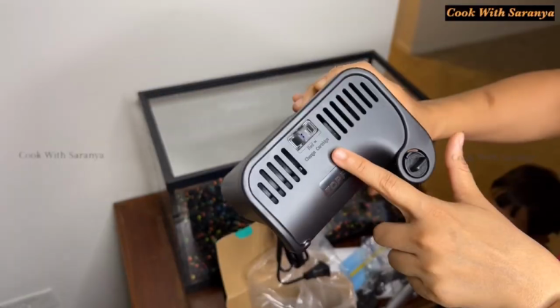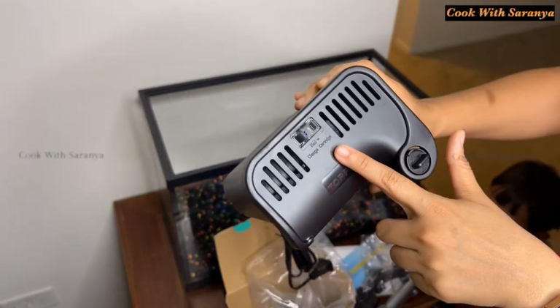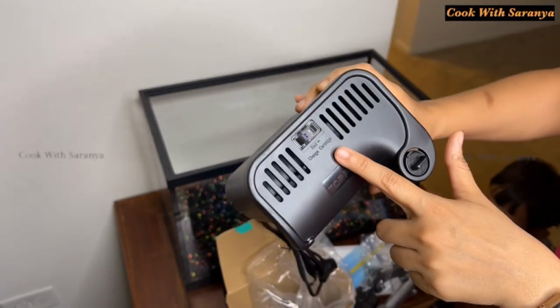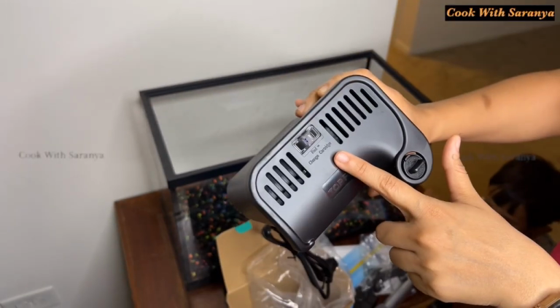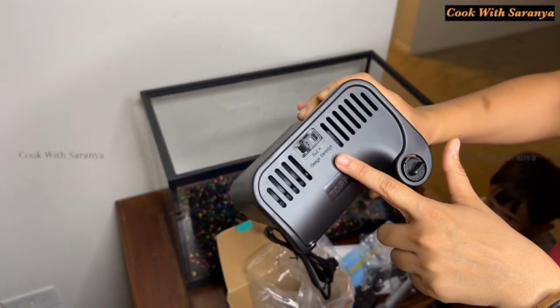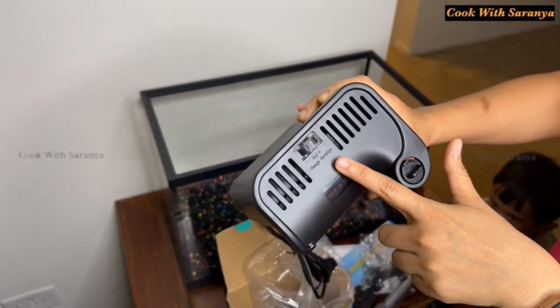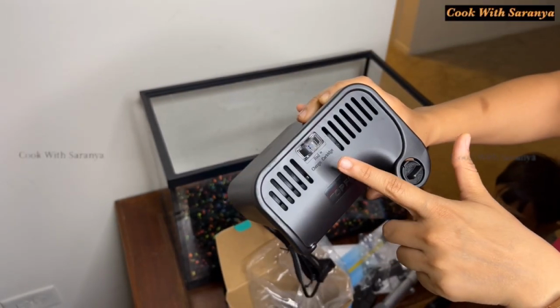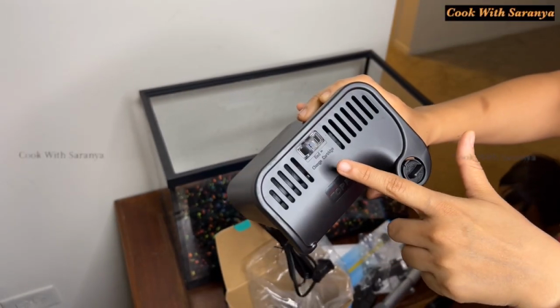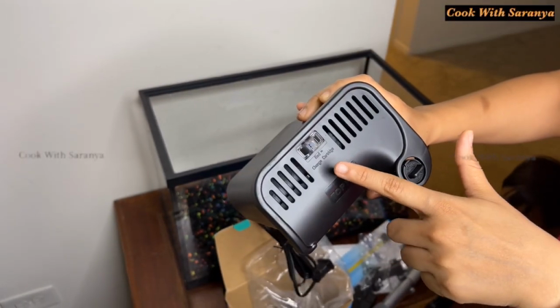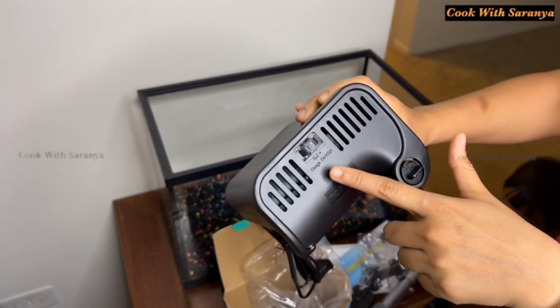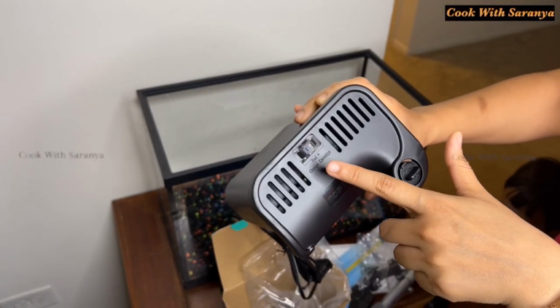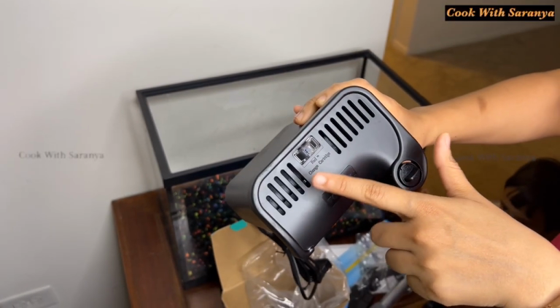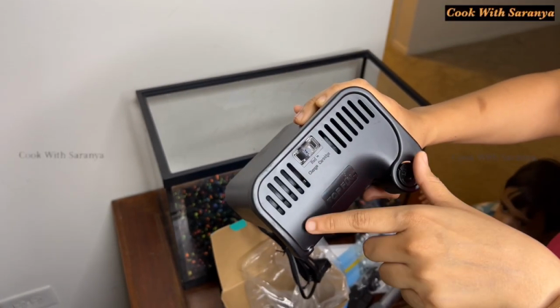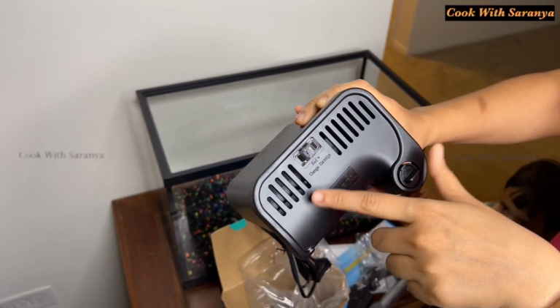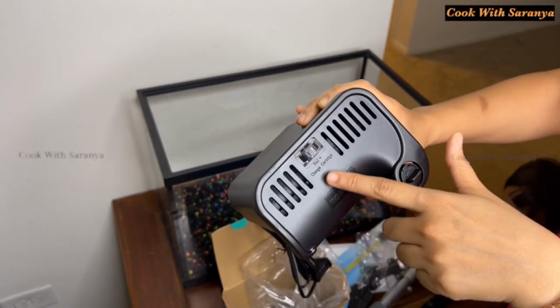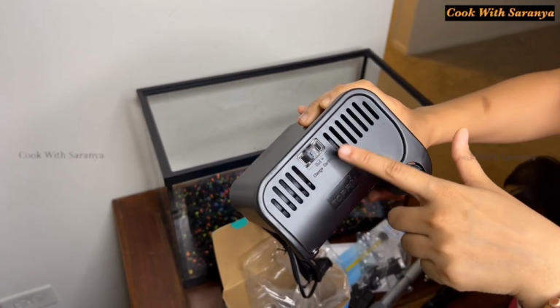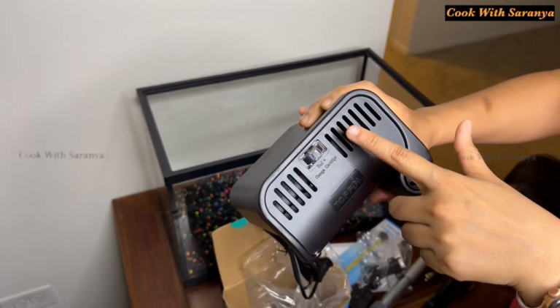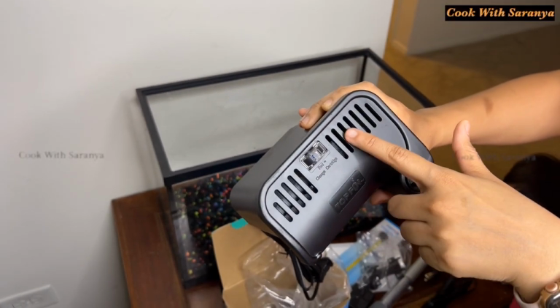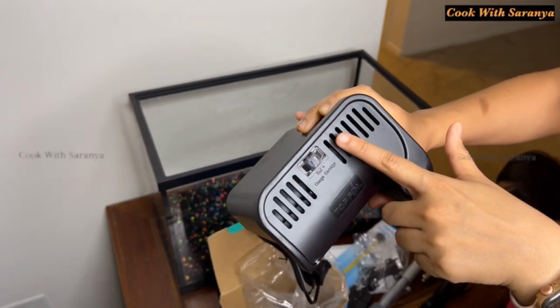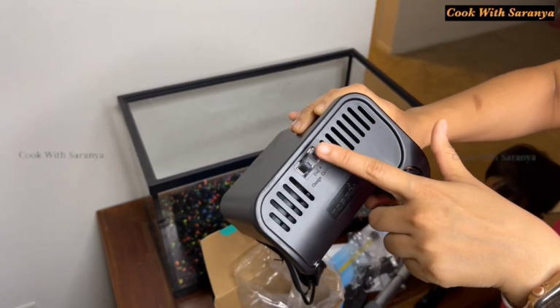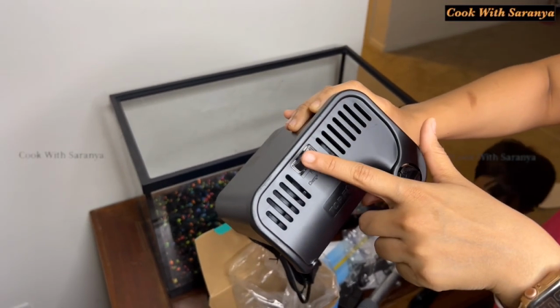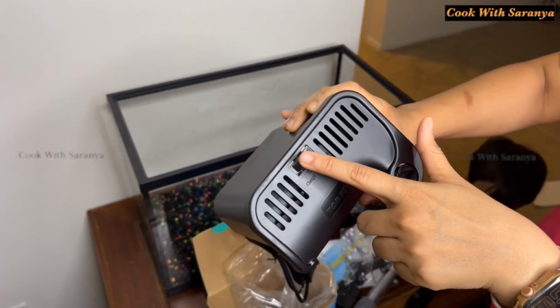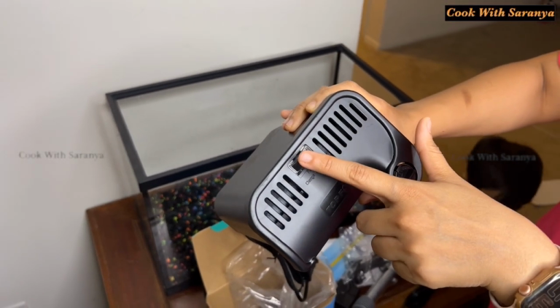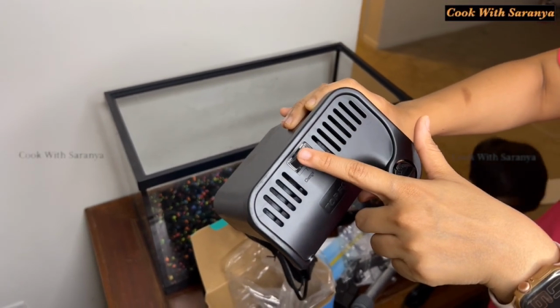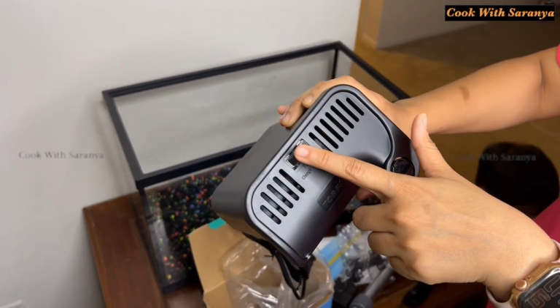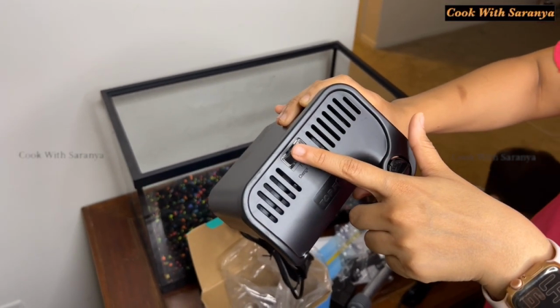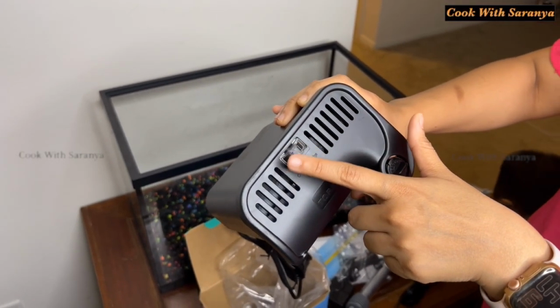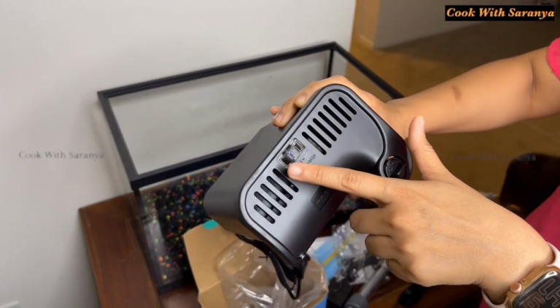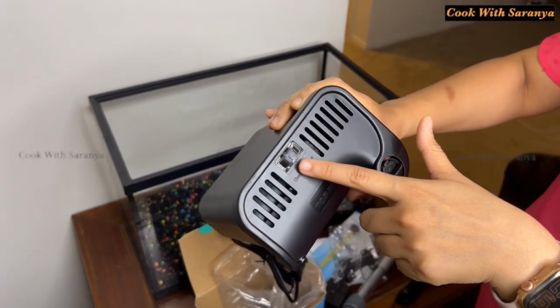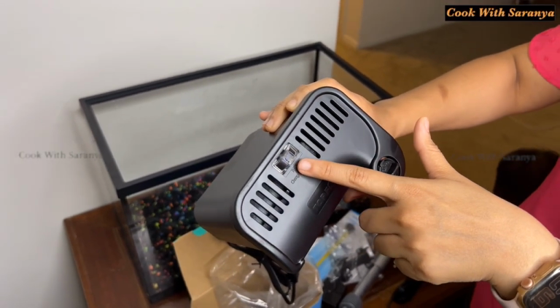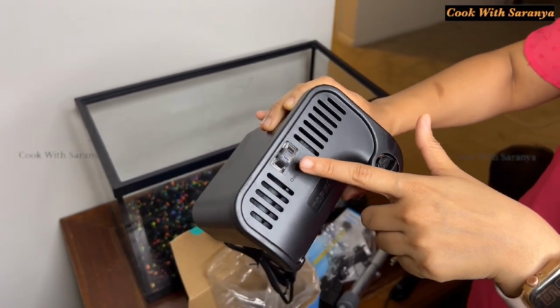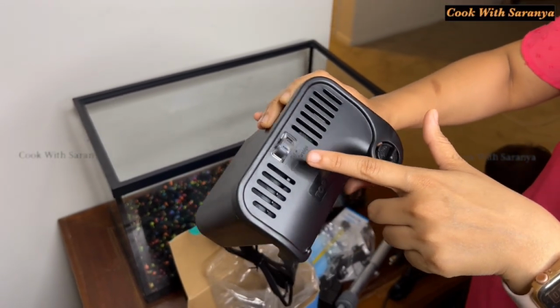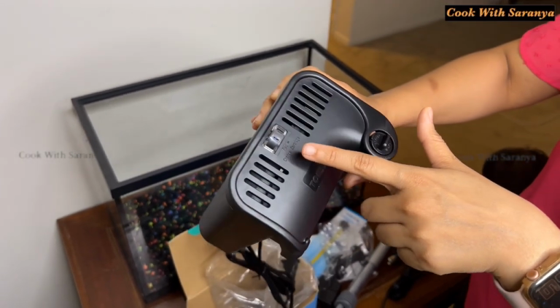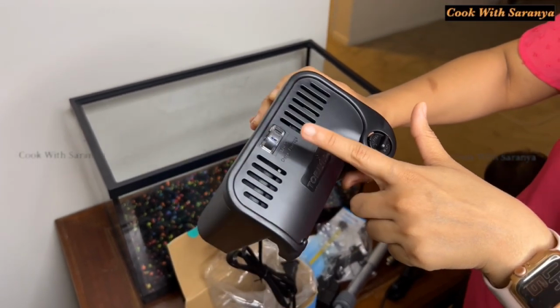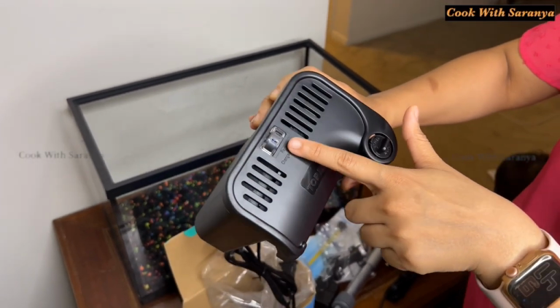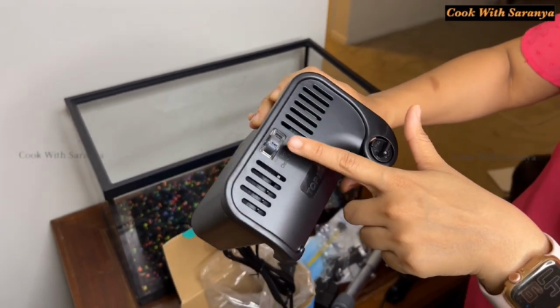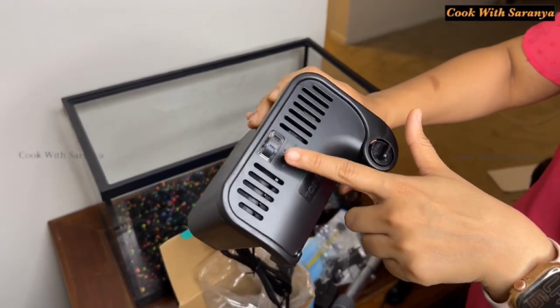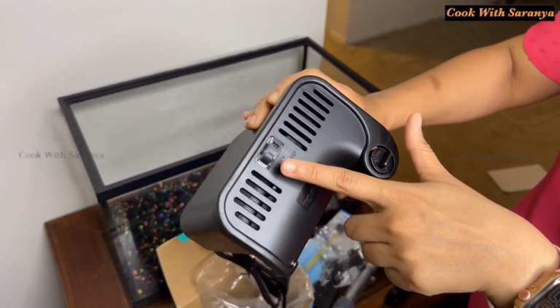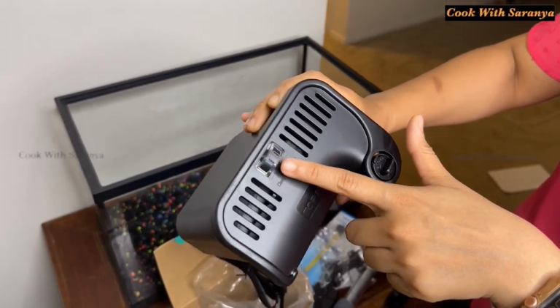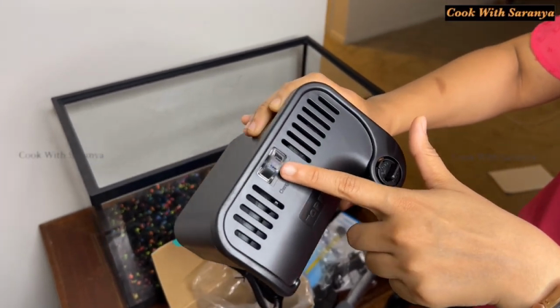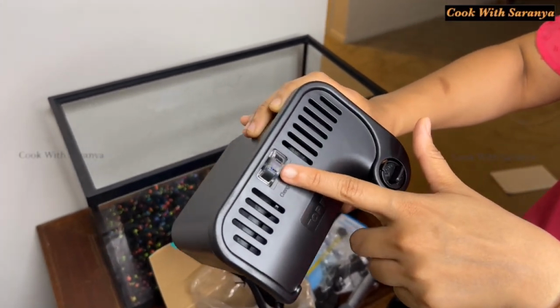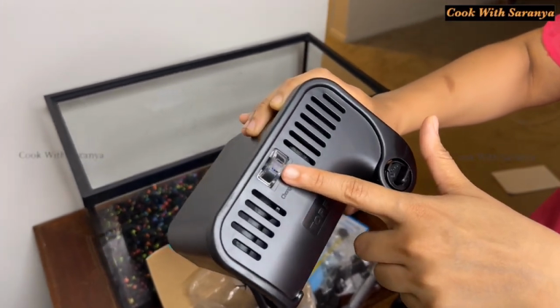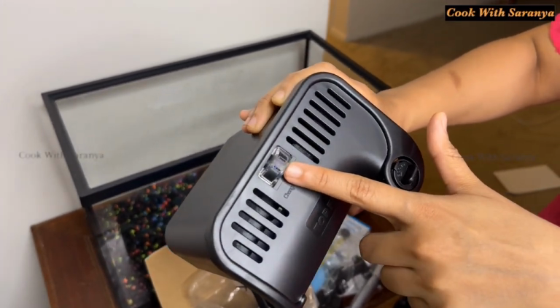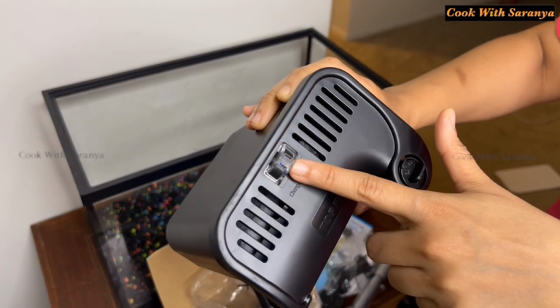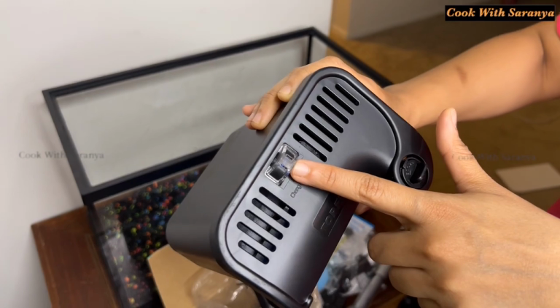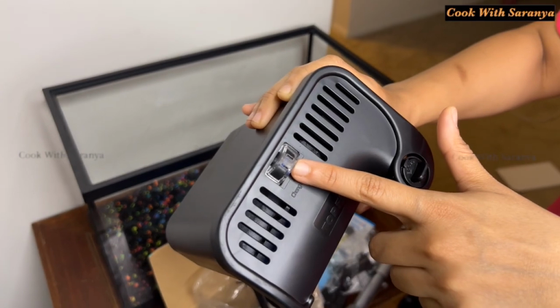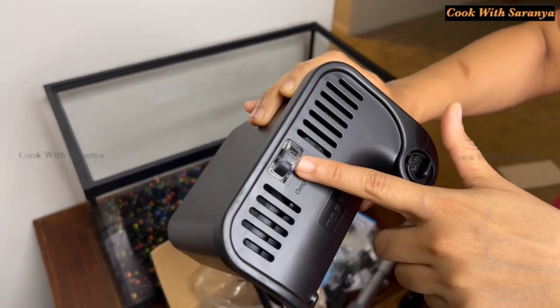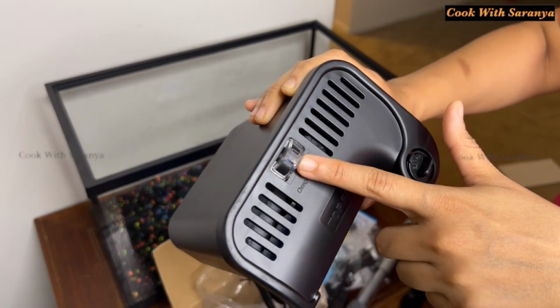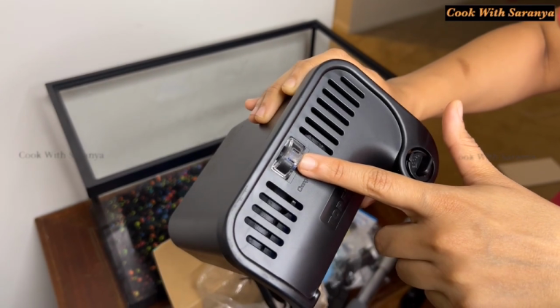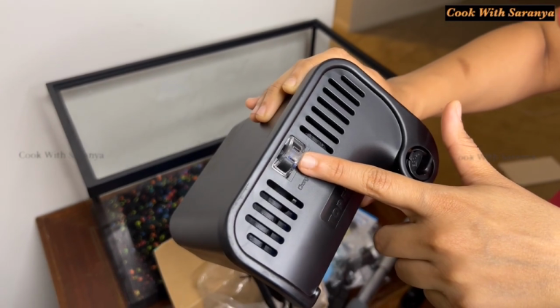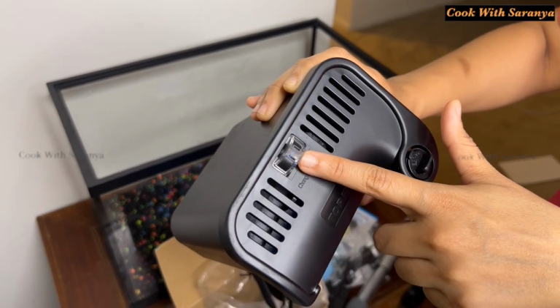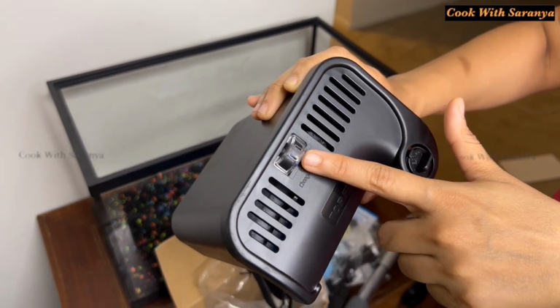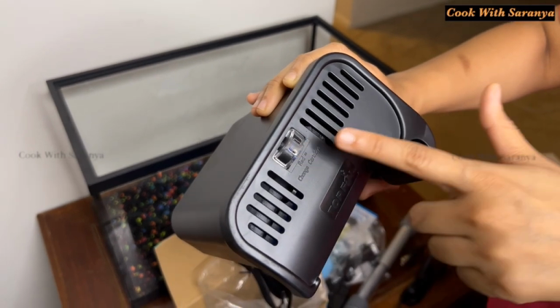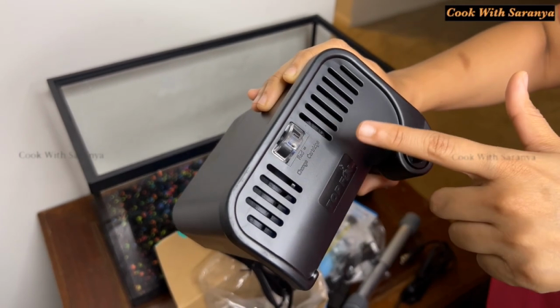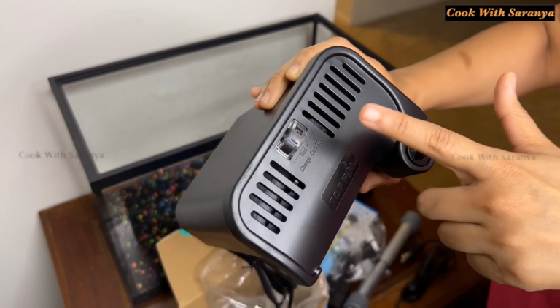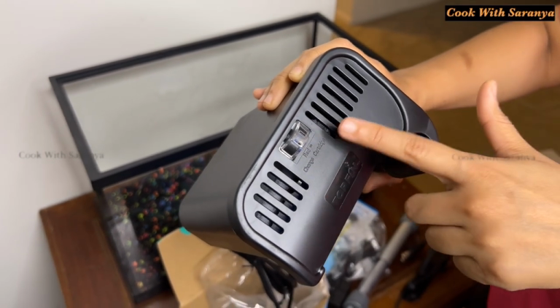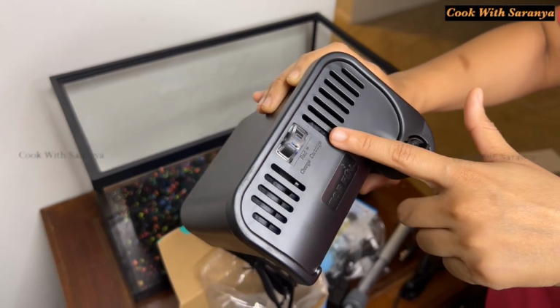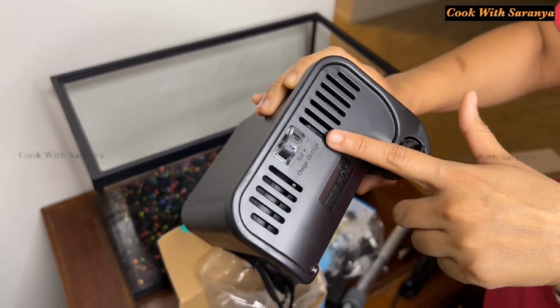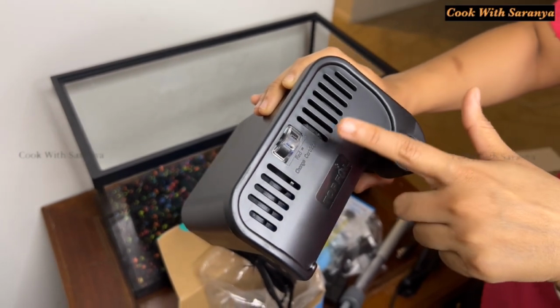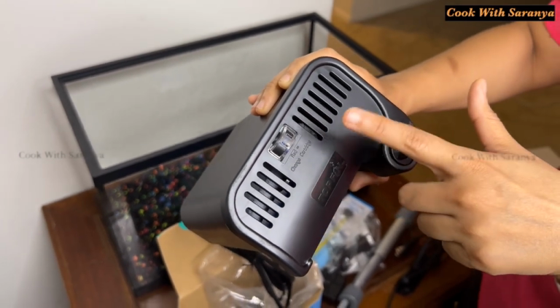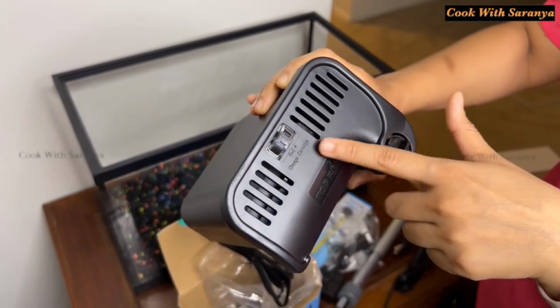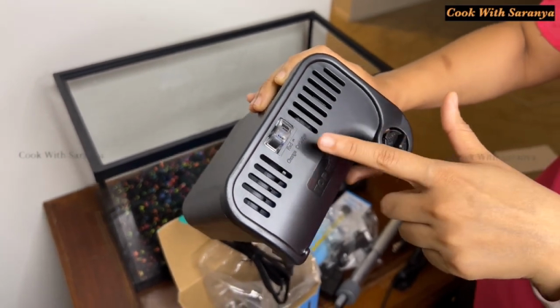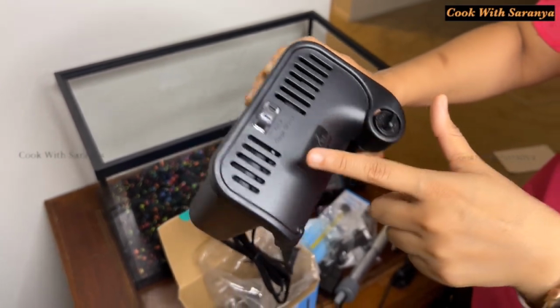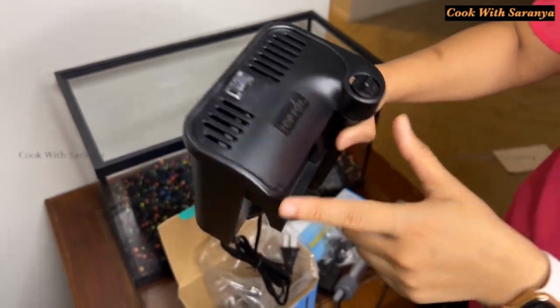There is an indicator in the filter — a blue color and a red color — so we can use the cartridge.